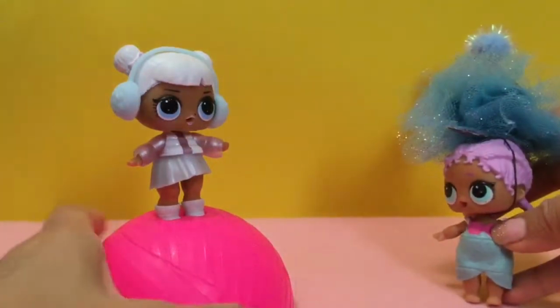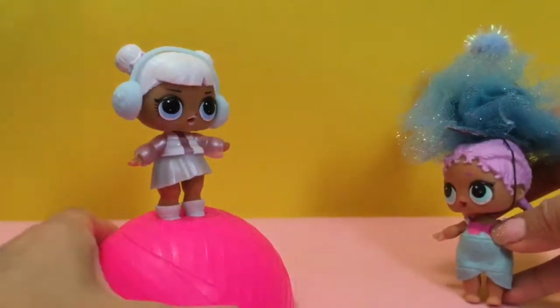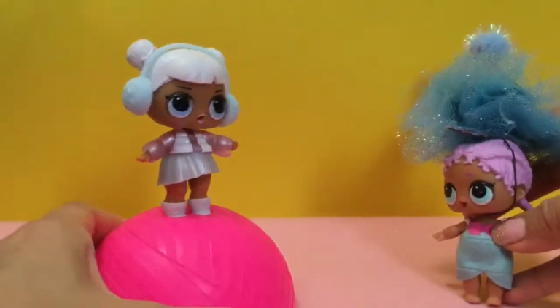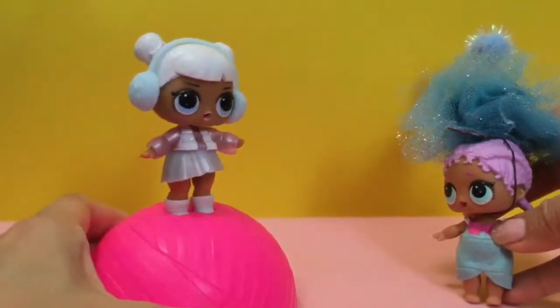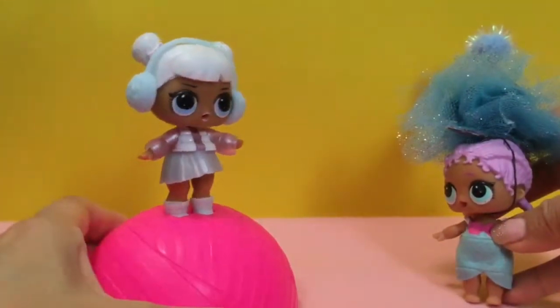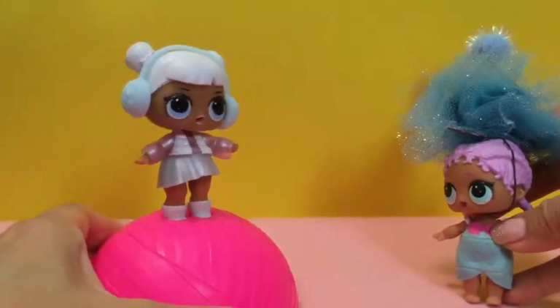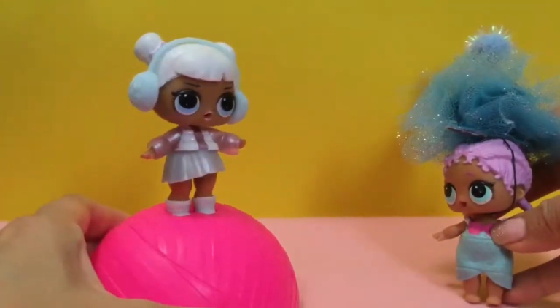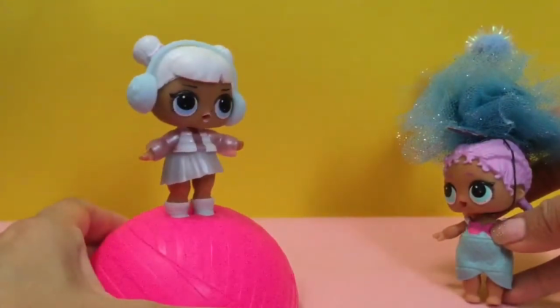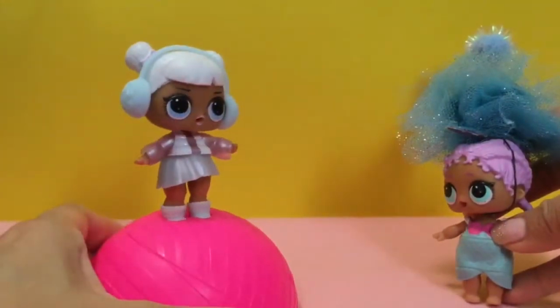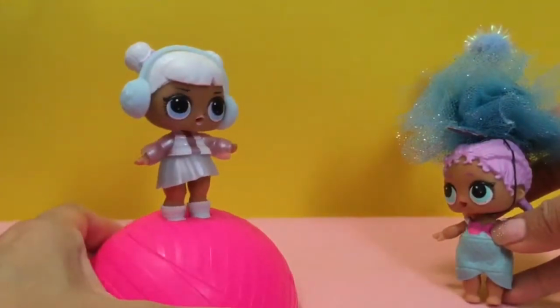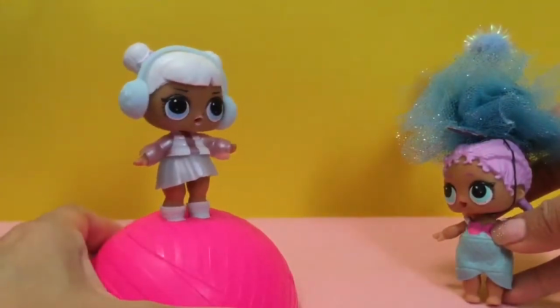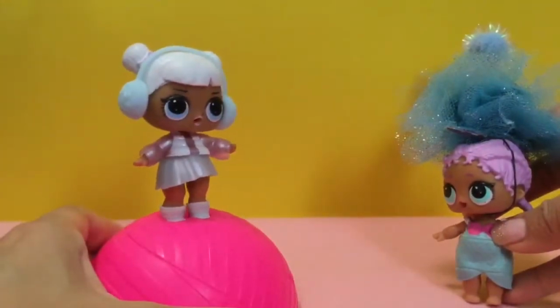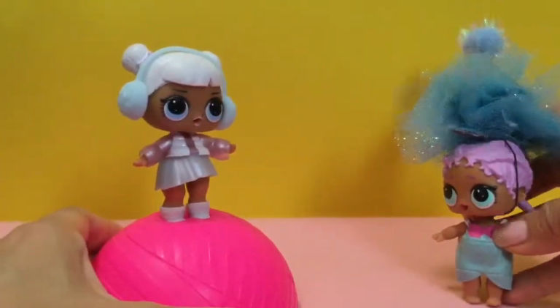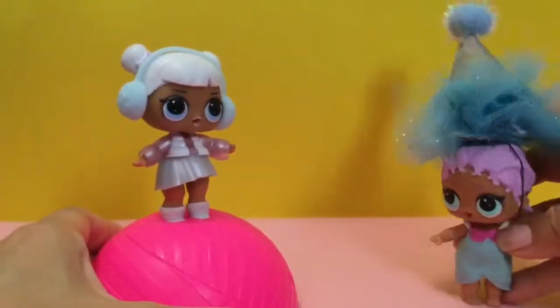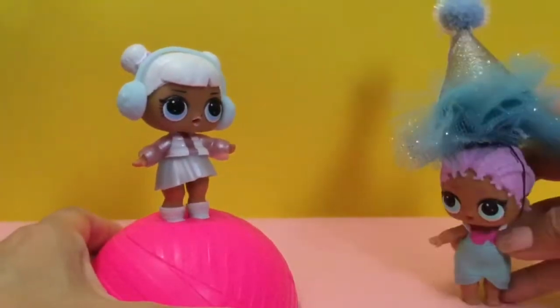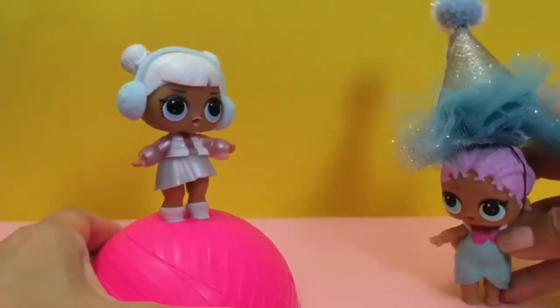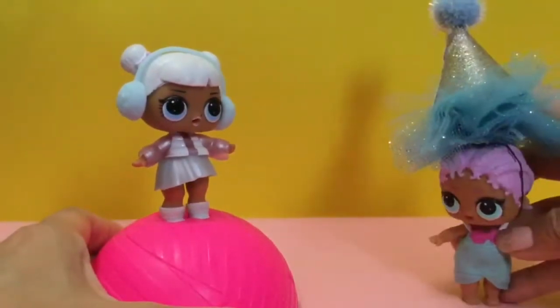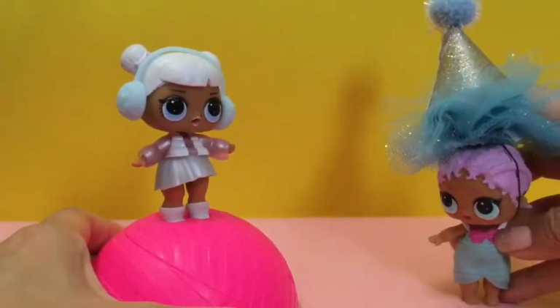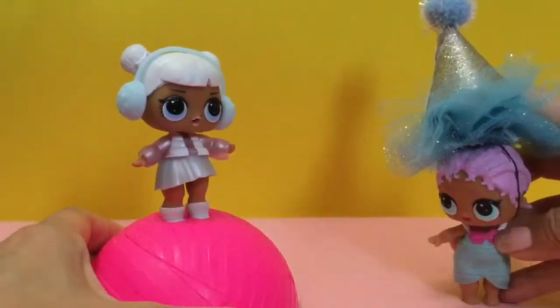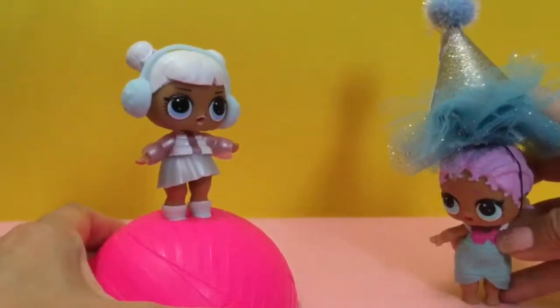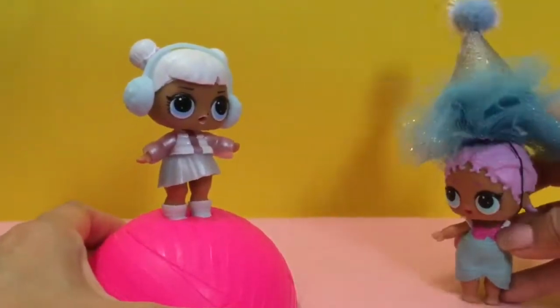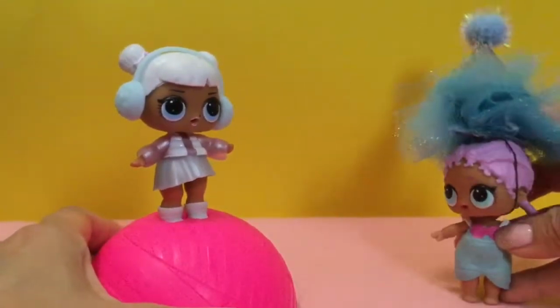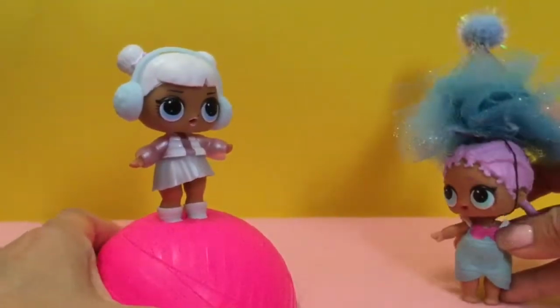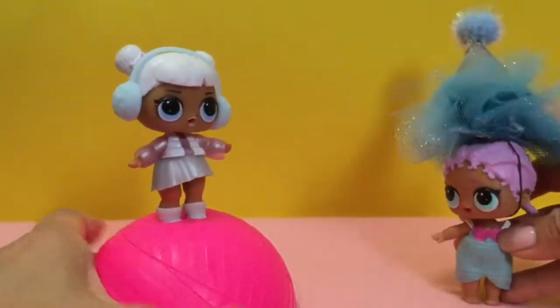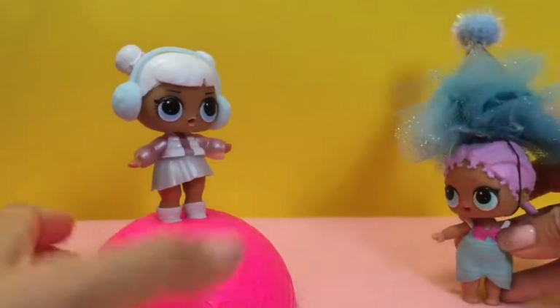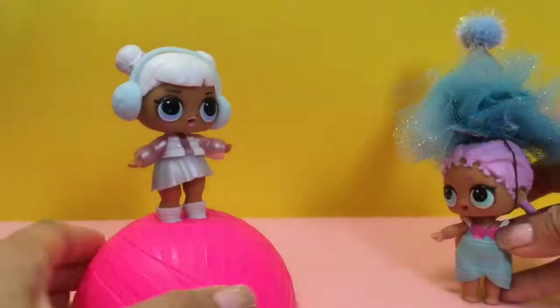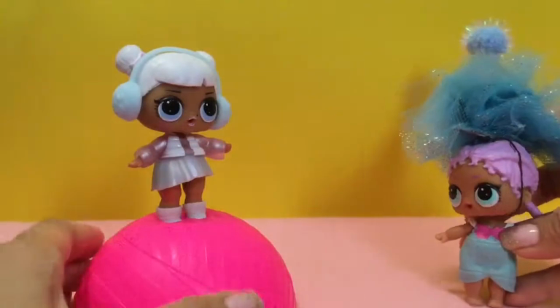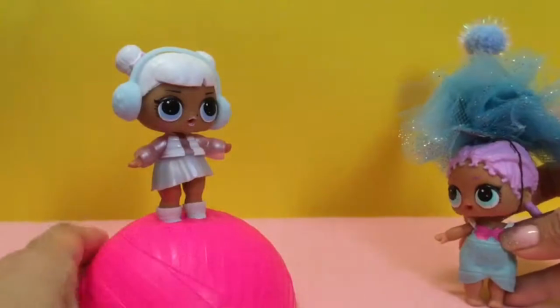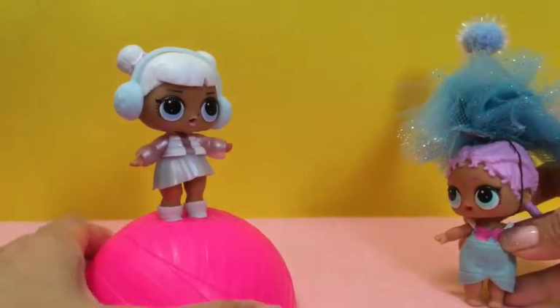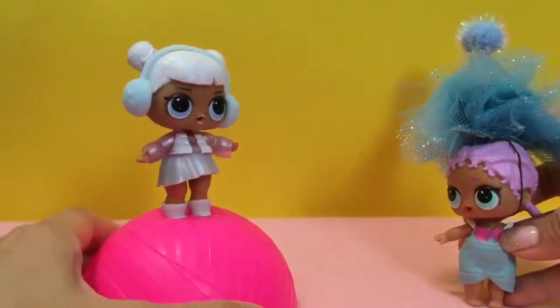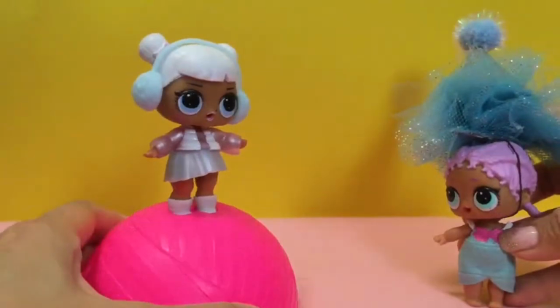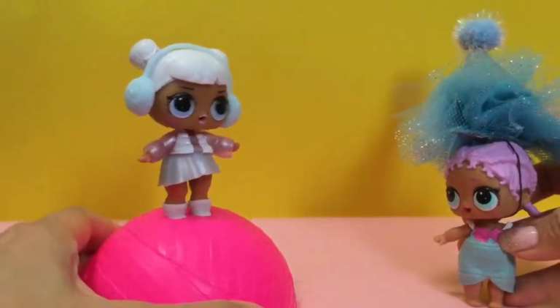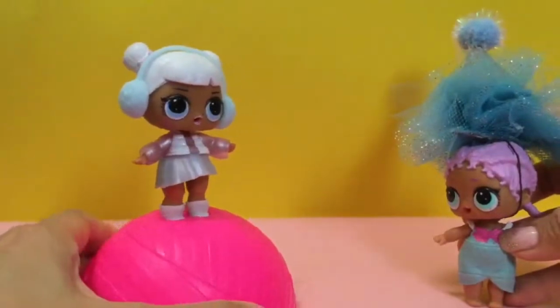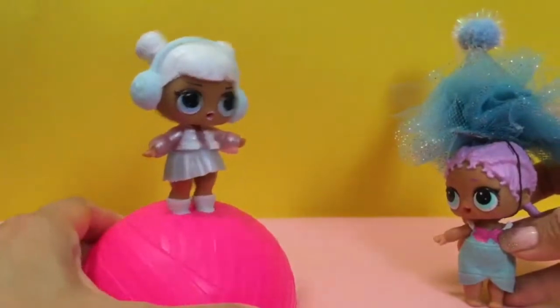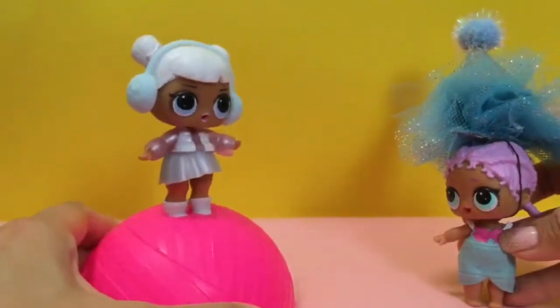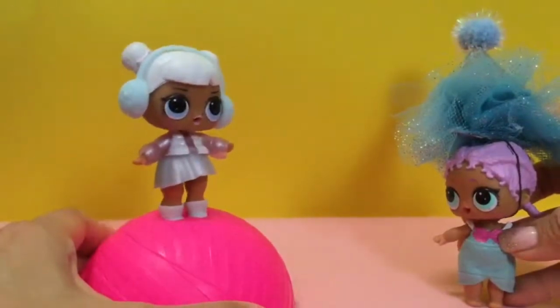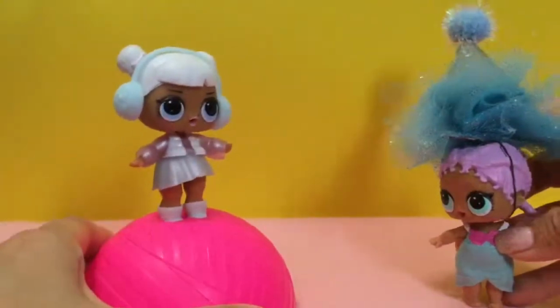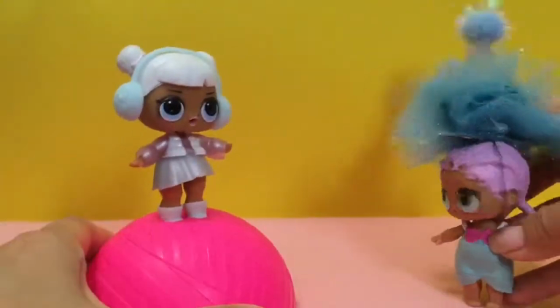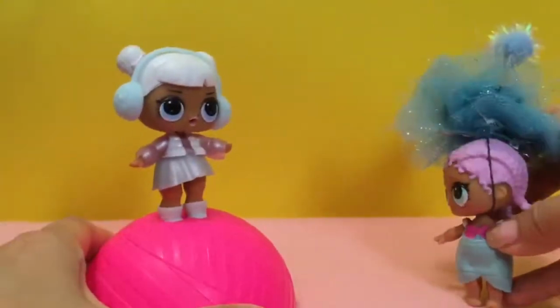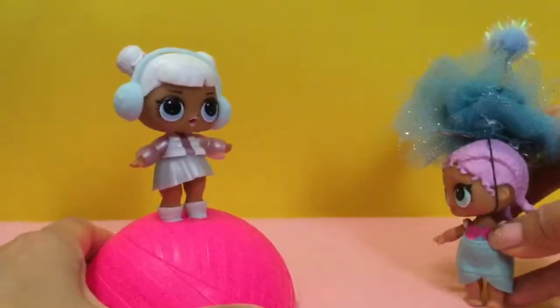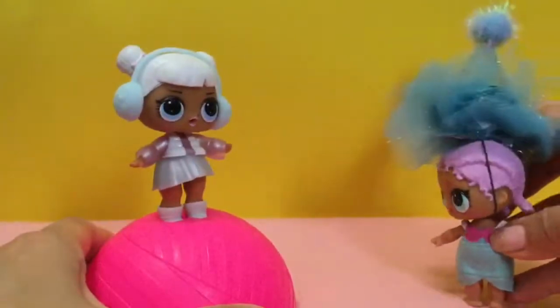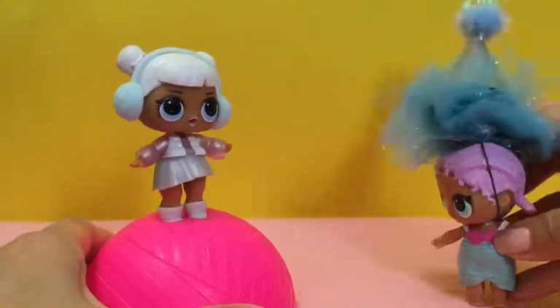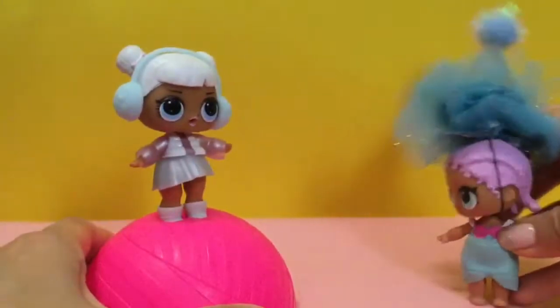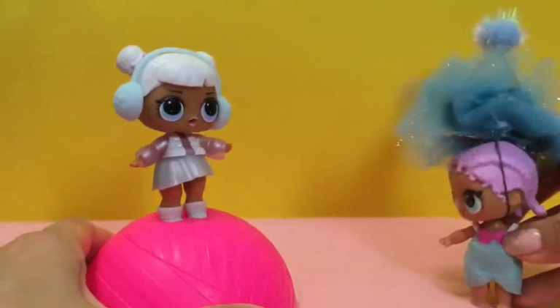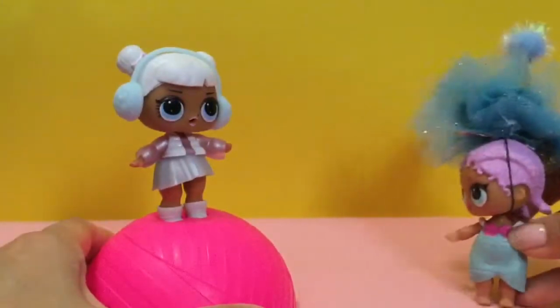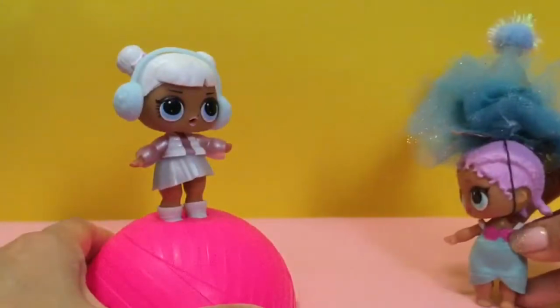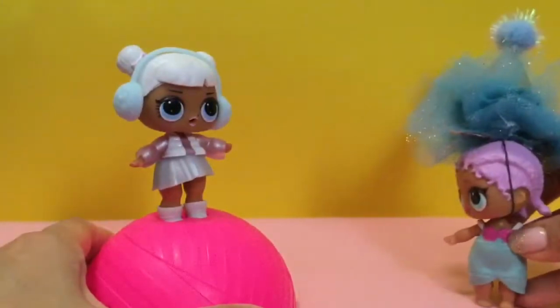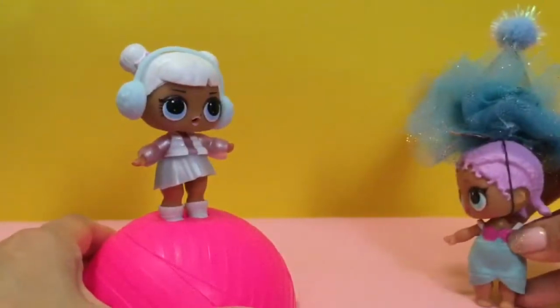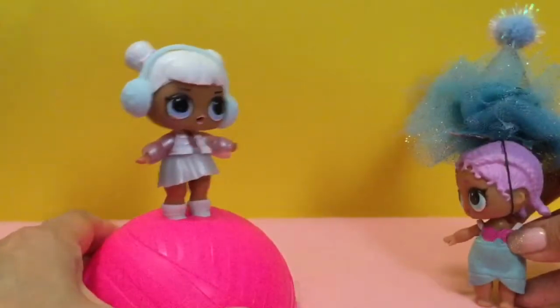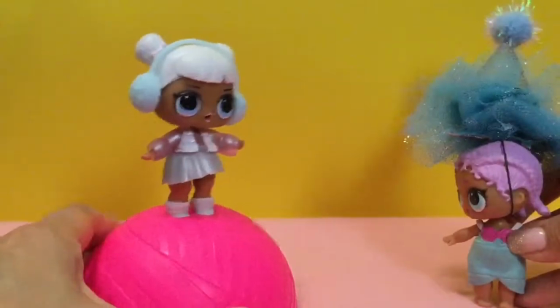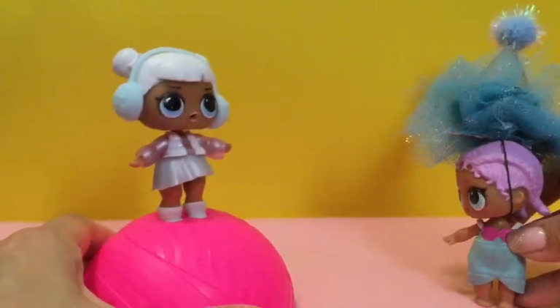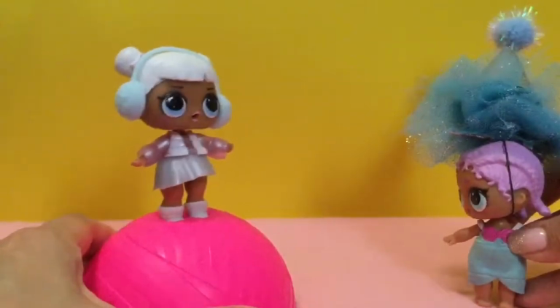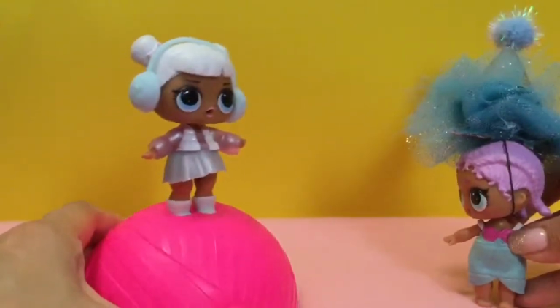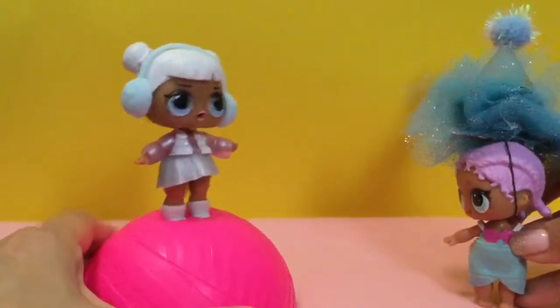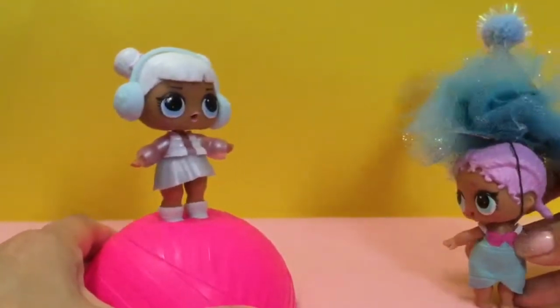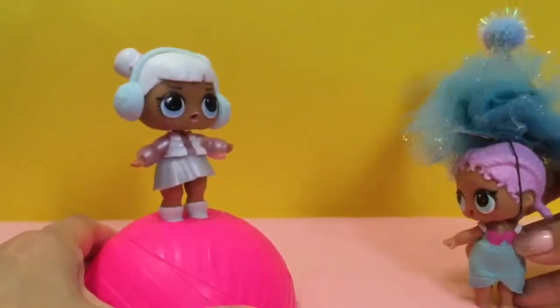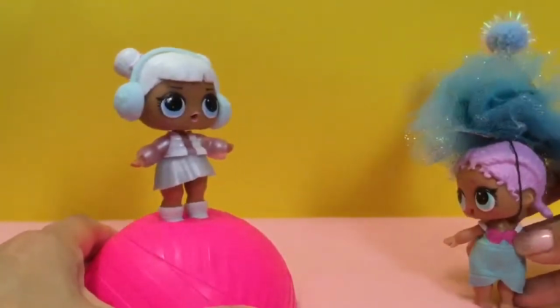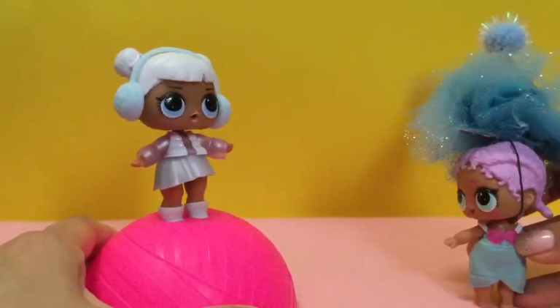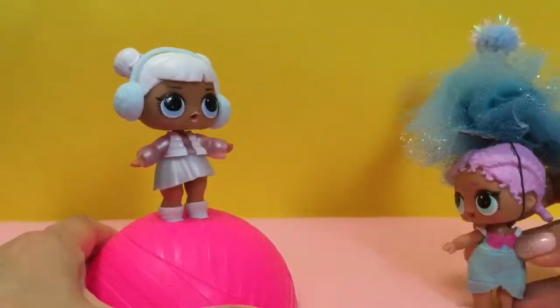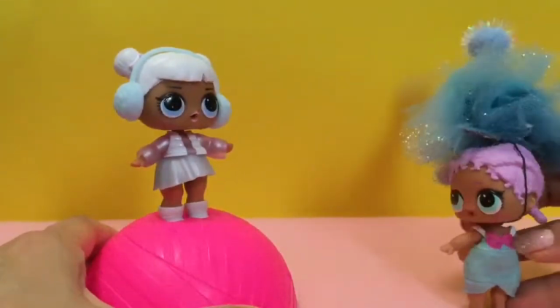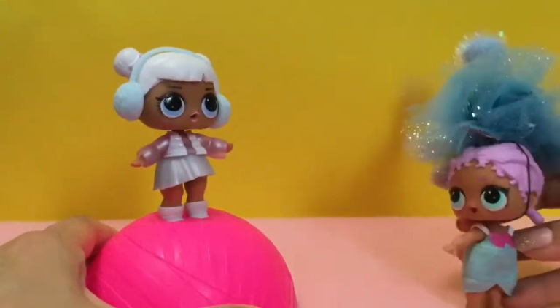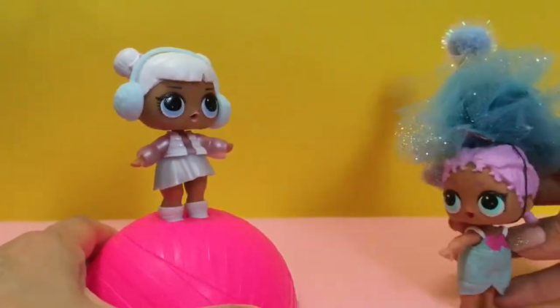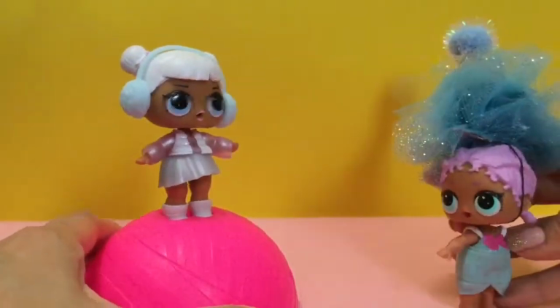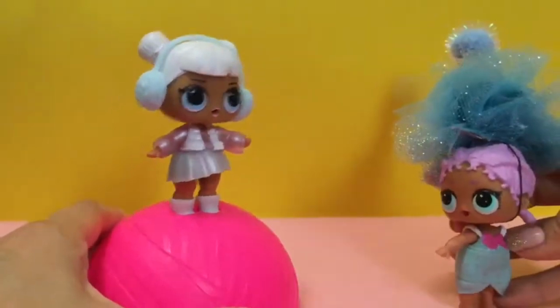Oh, hey, Merbaby. What are you doing? What a fancy party hat. Thanks. I'm celebrating some big event.